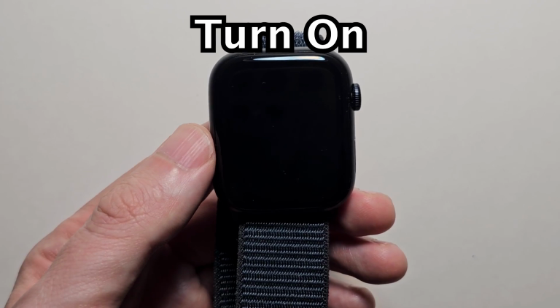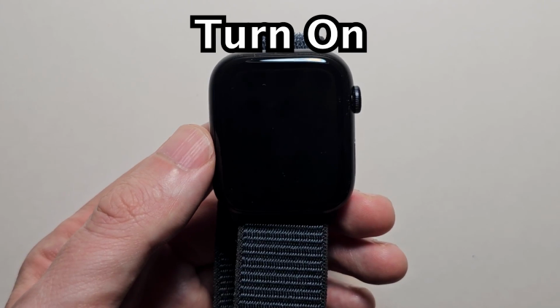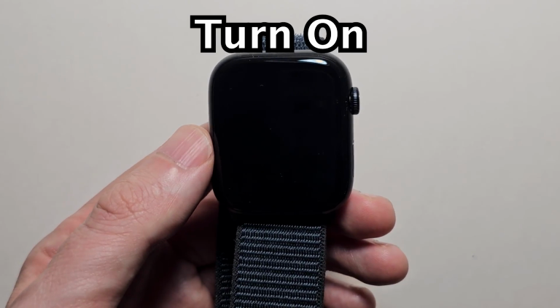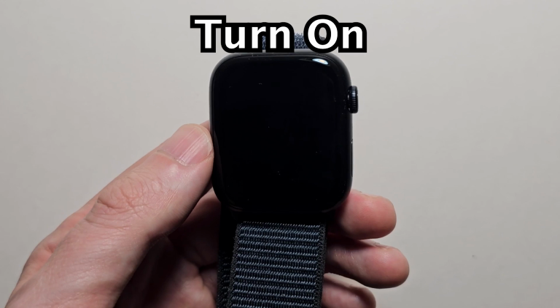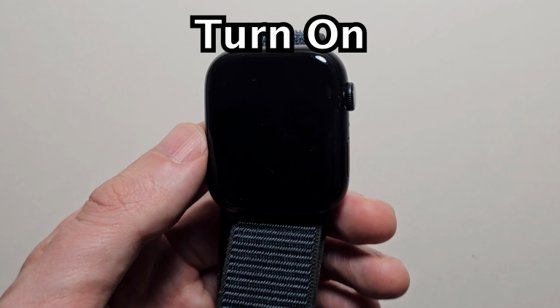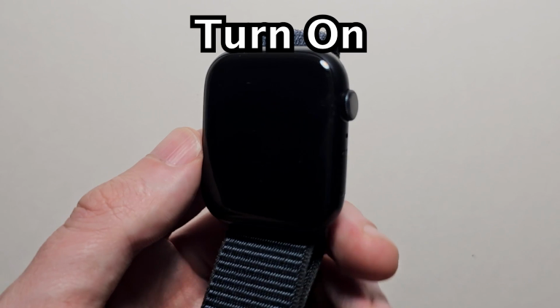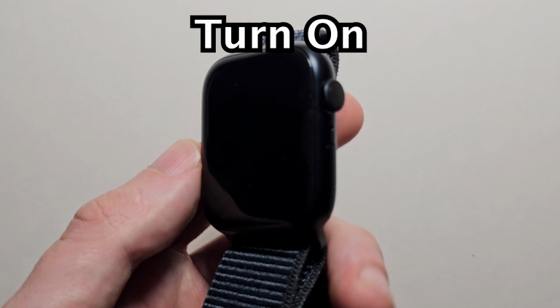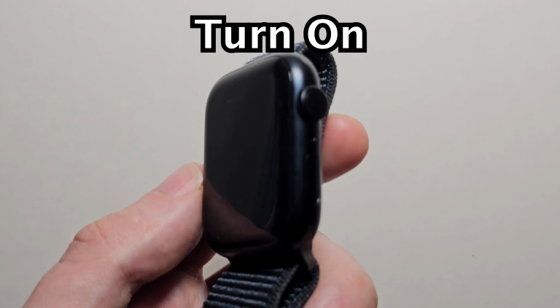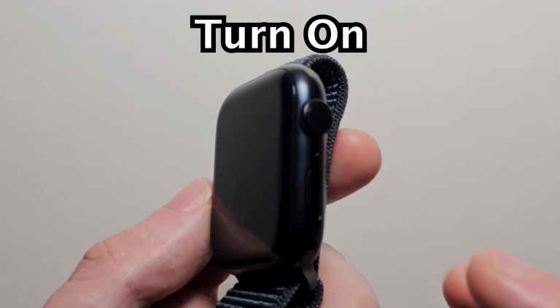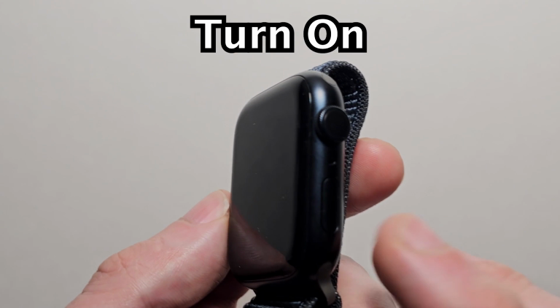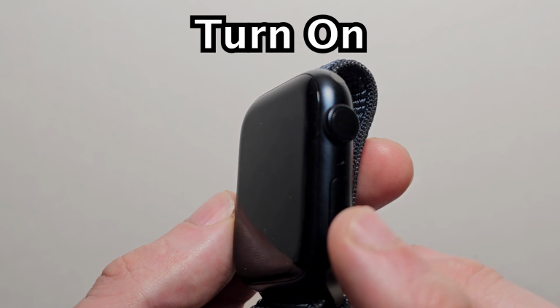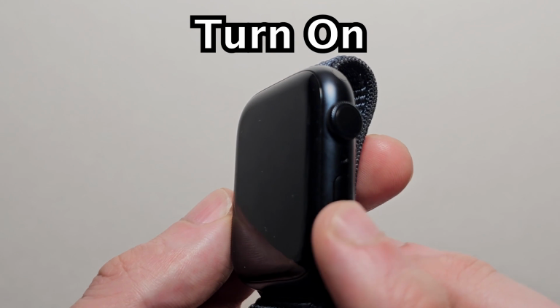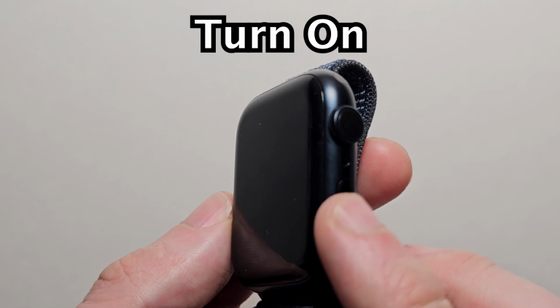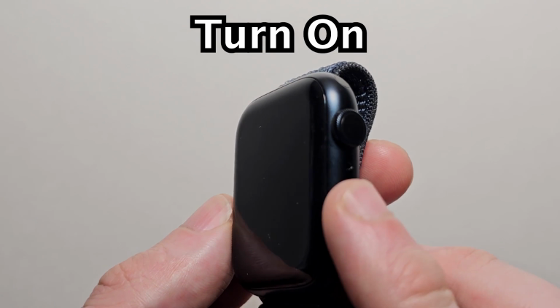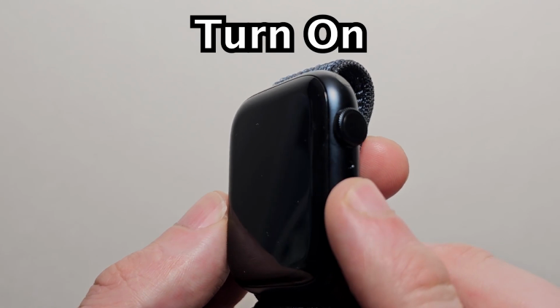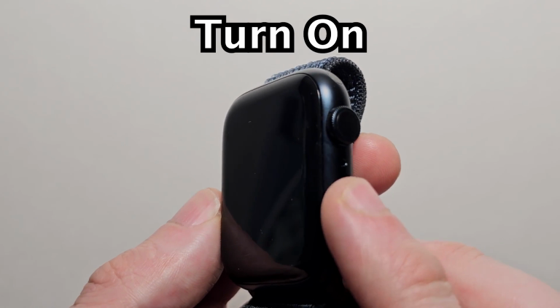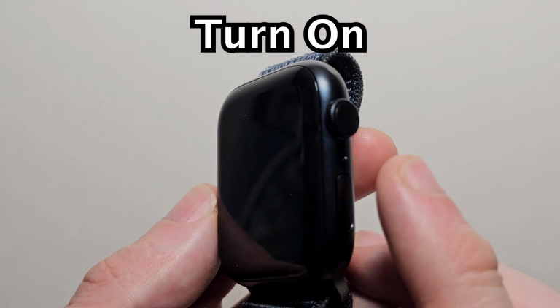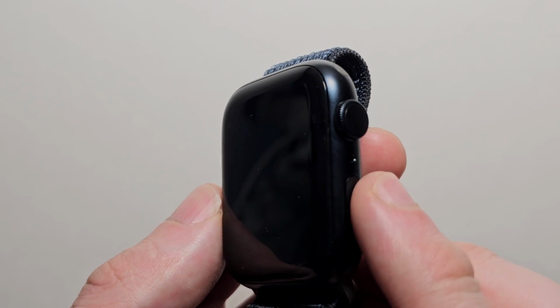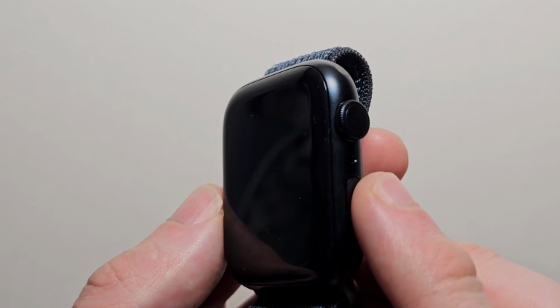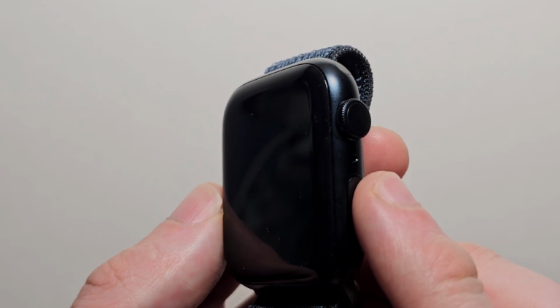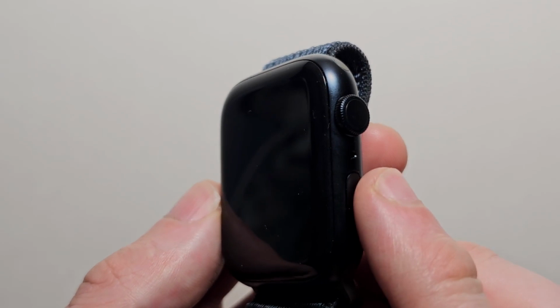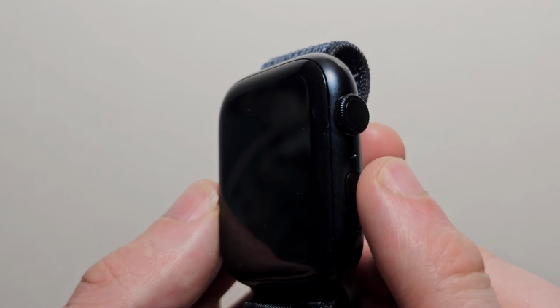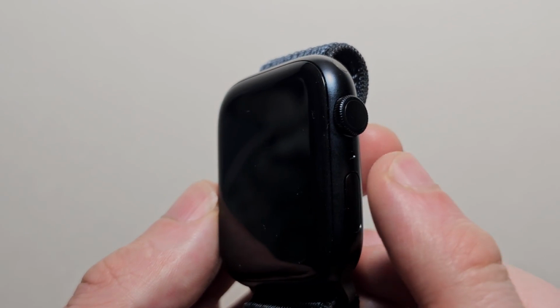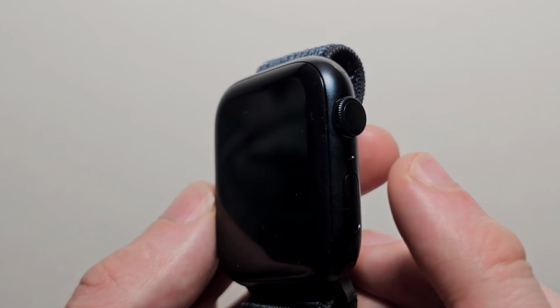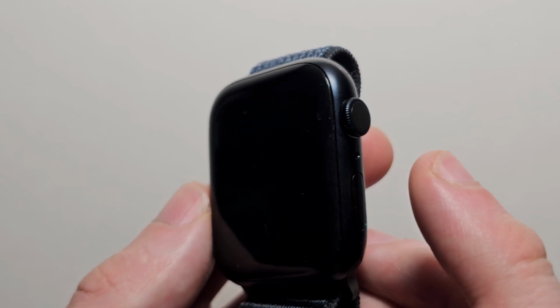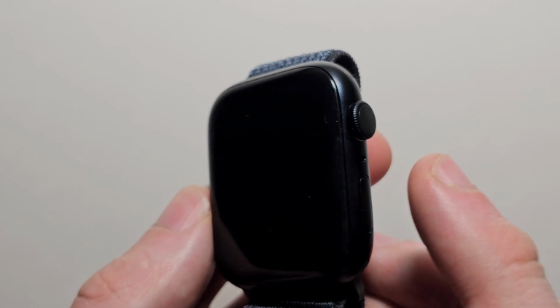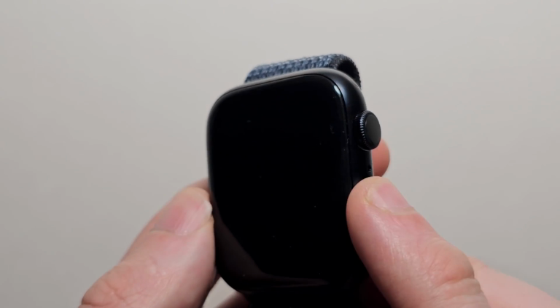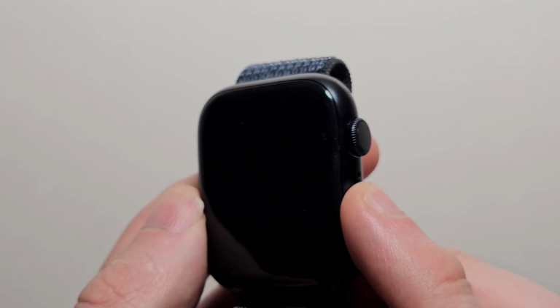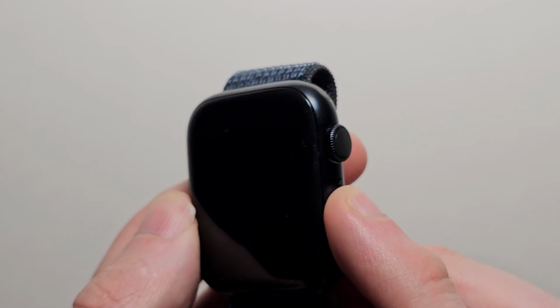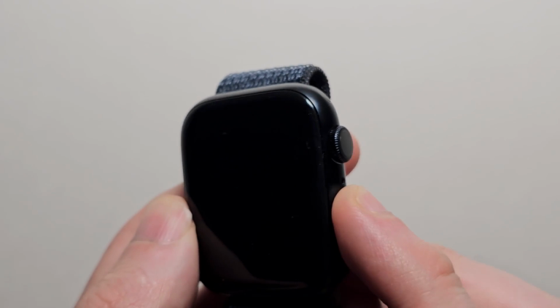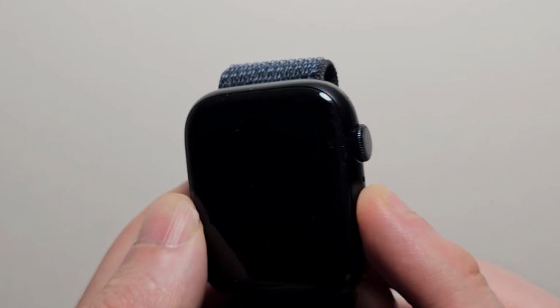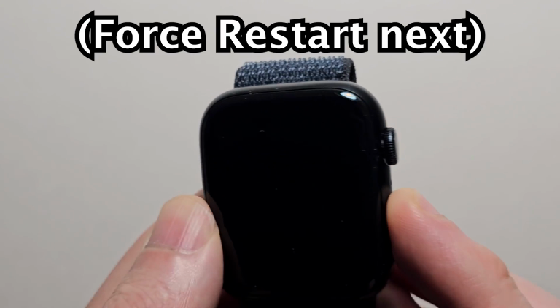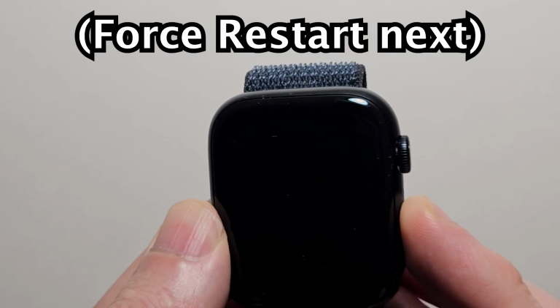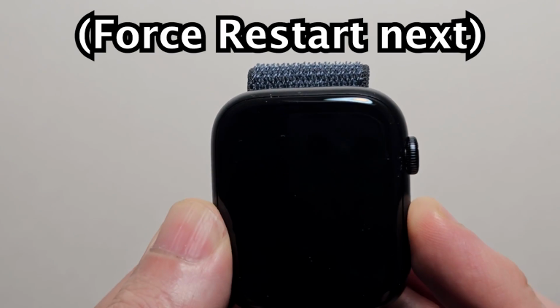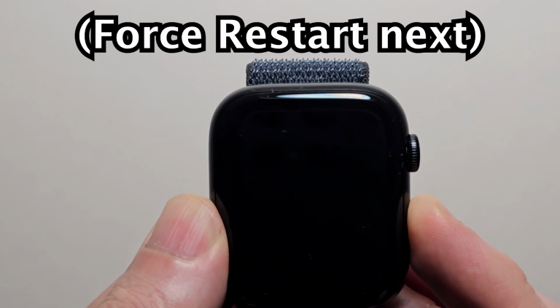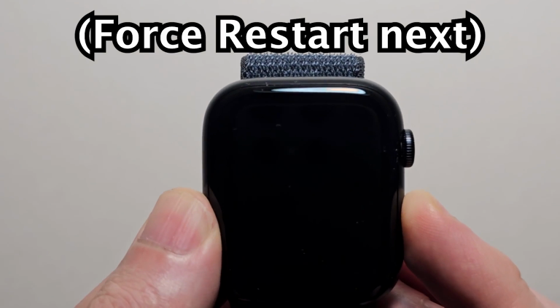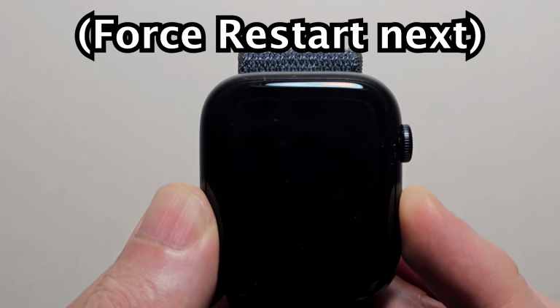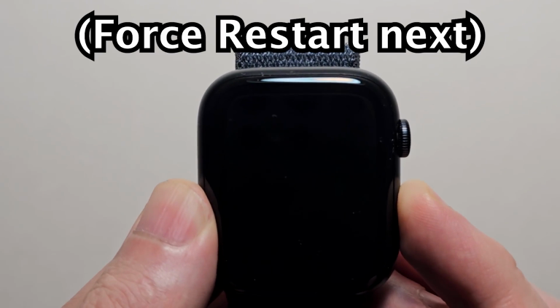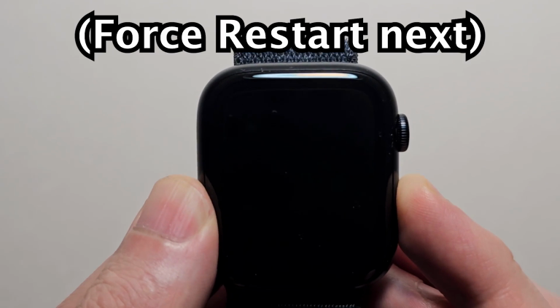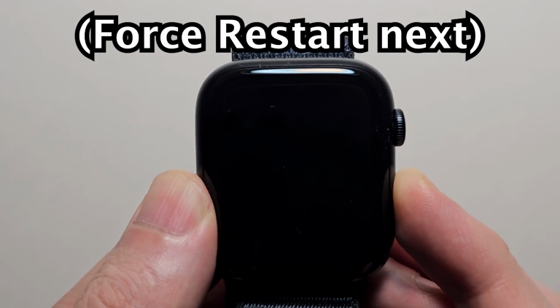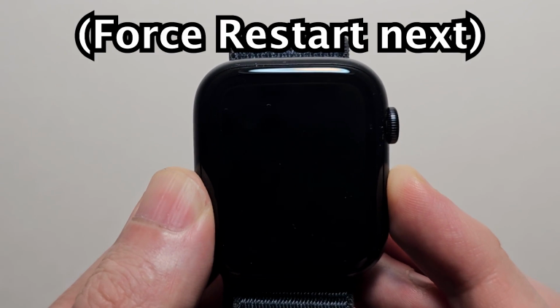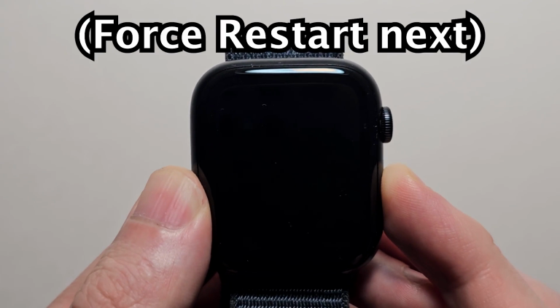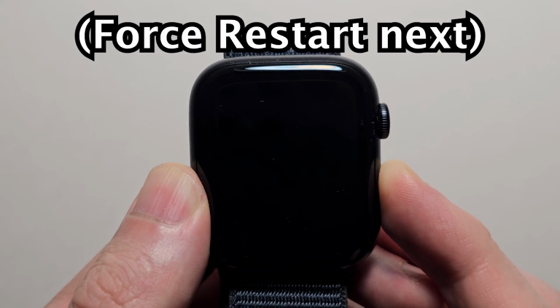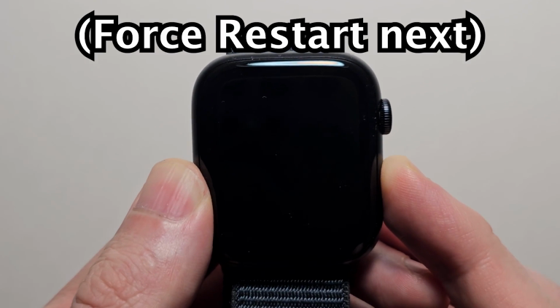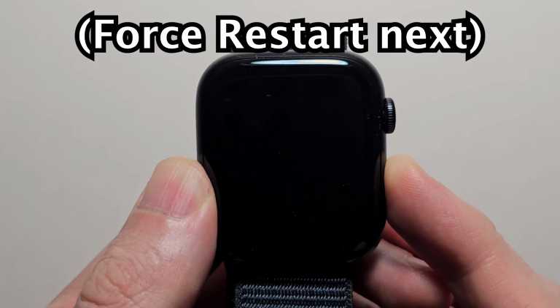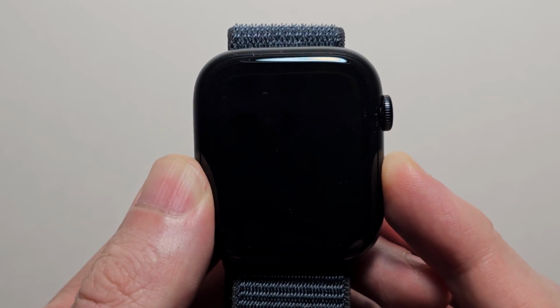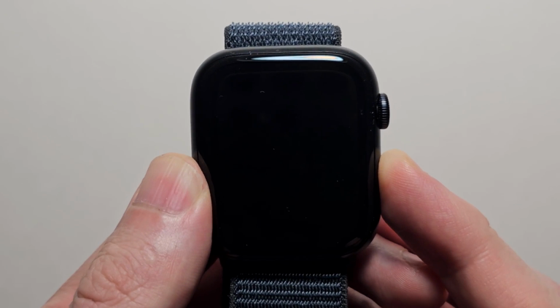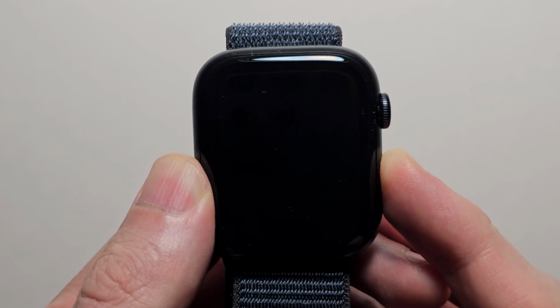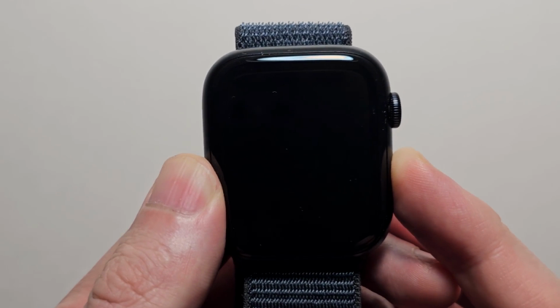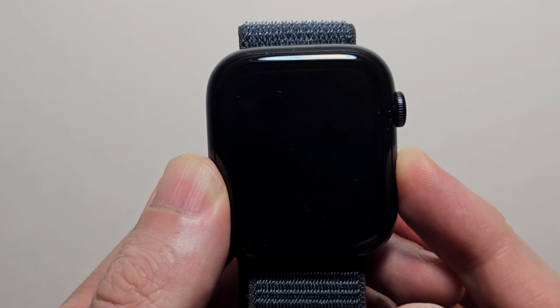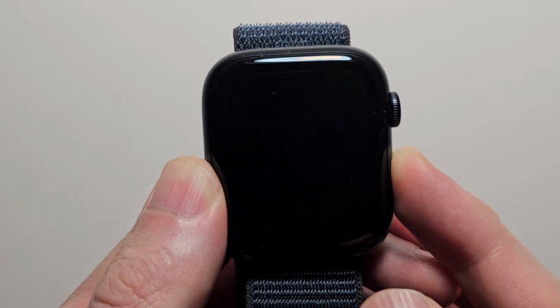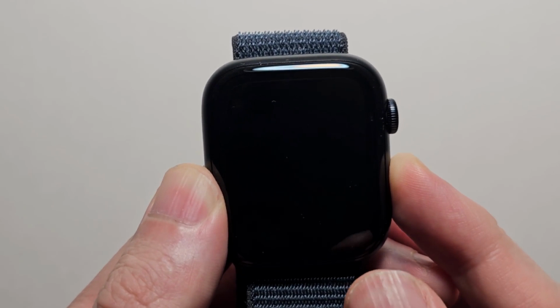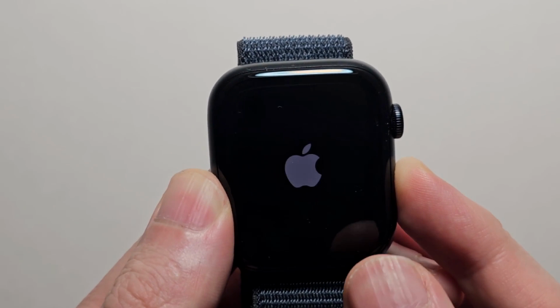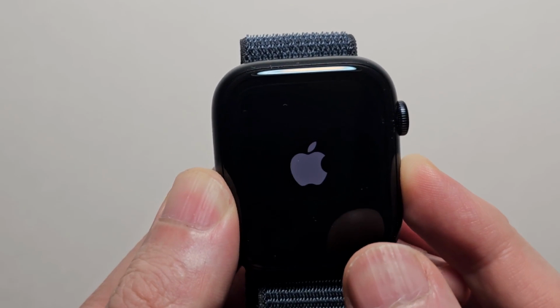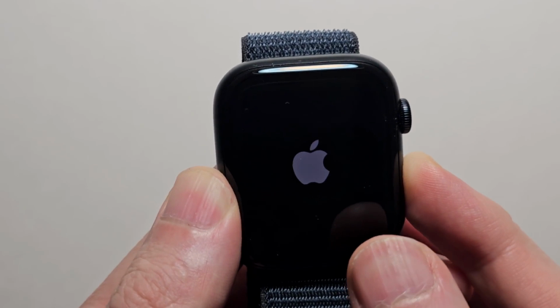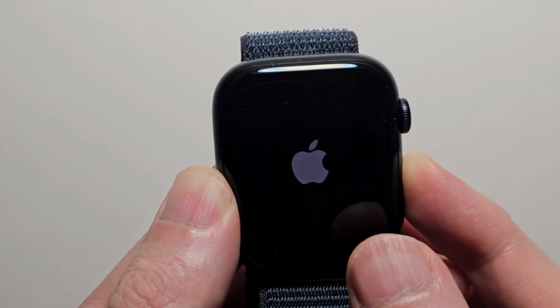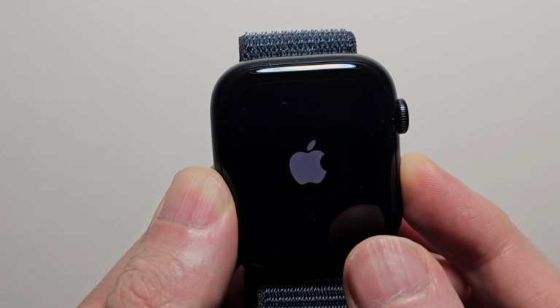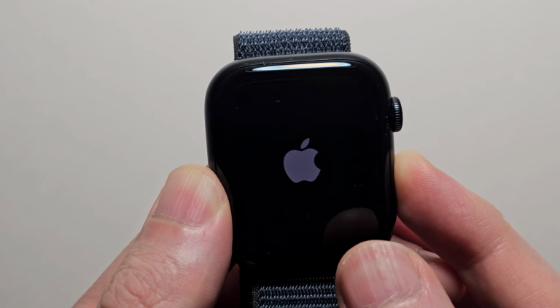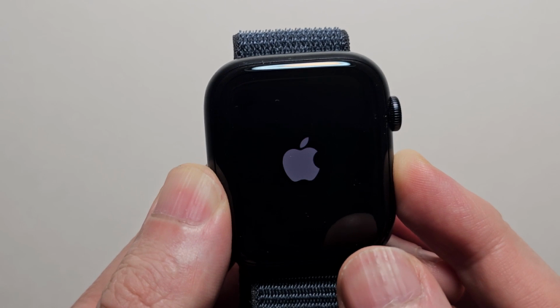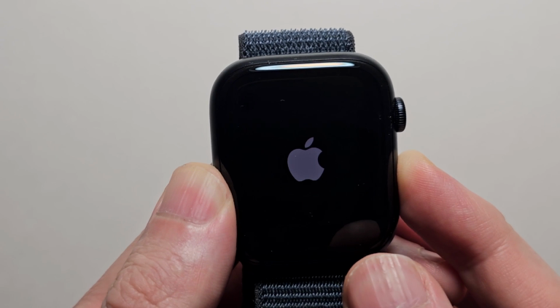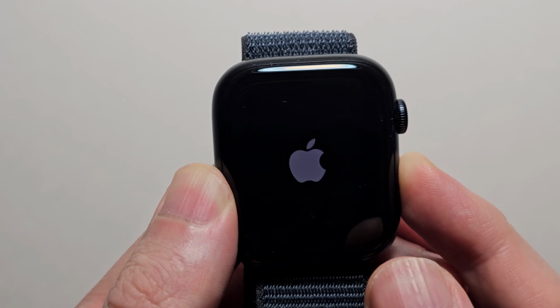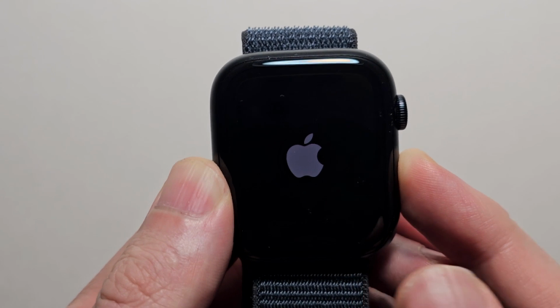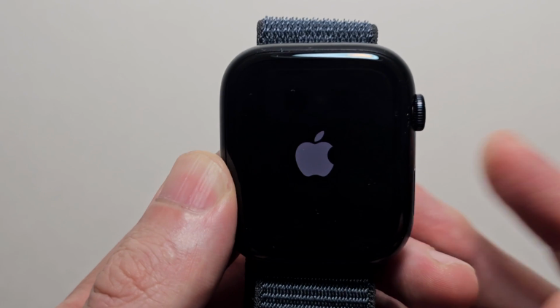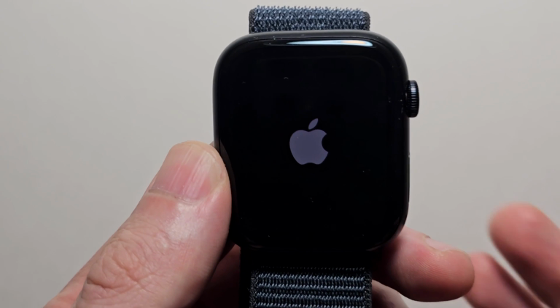To turn back on, just hold the side button until you see the Apple logo.